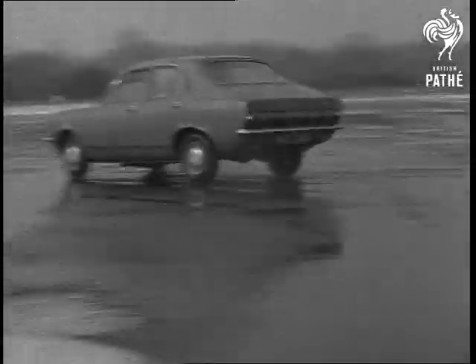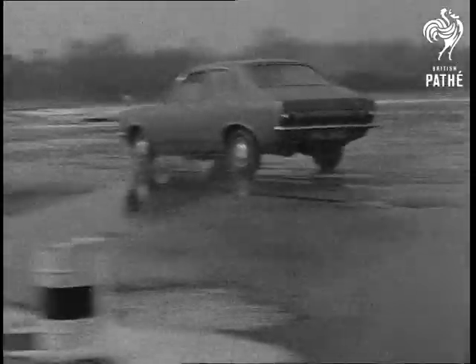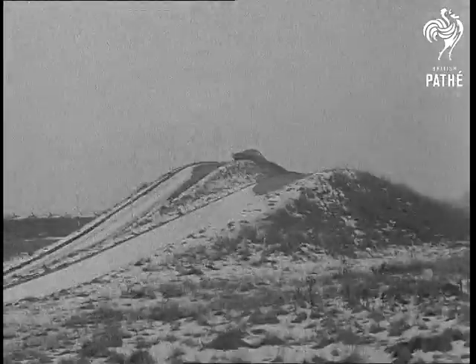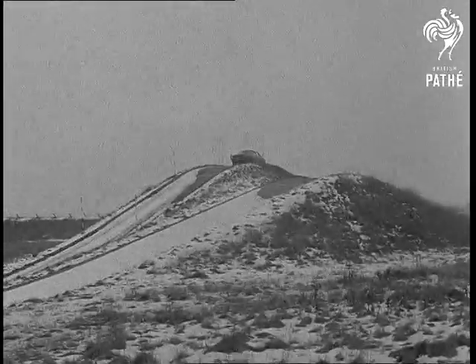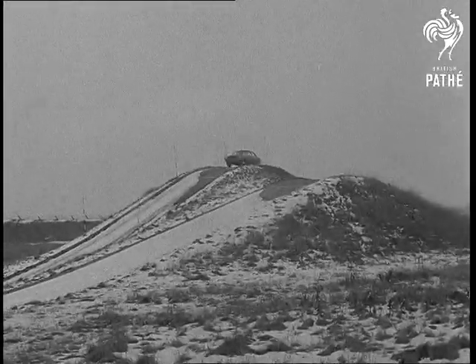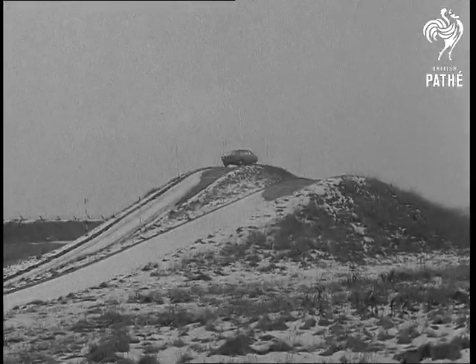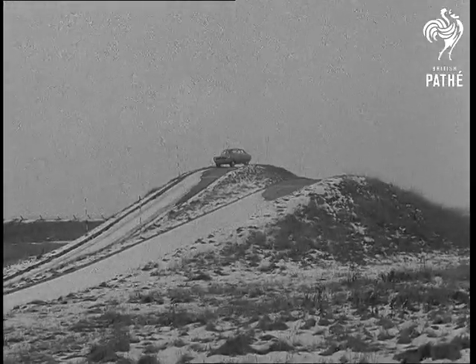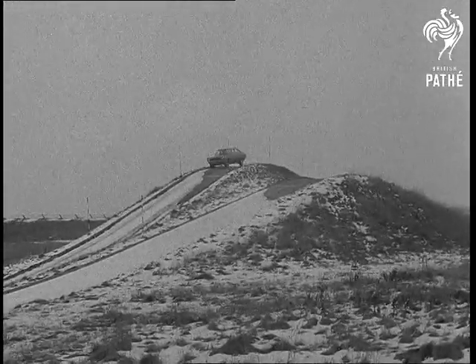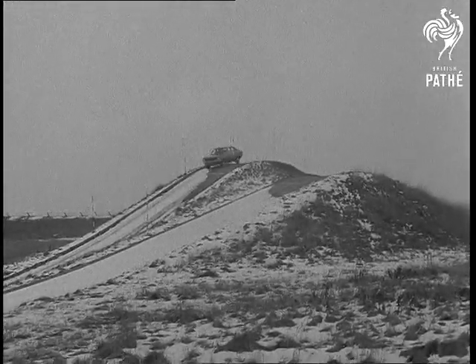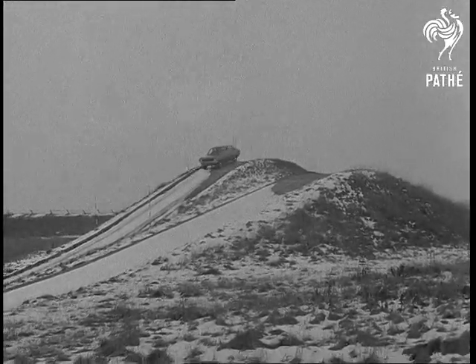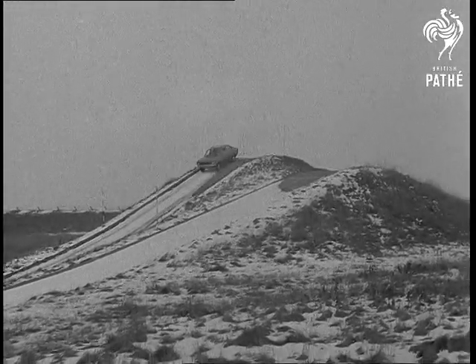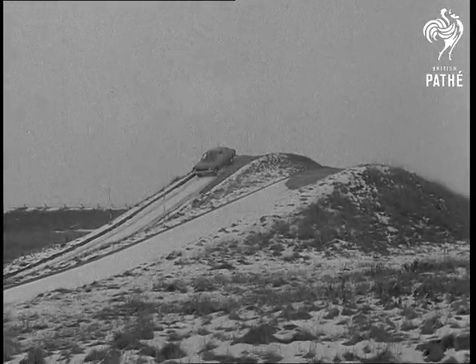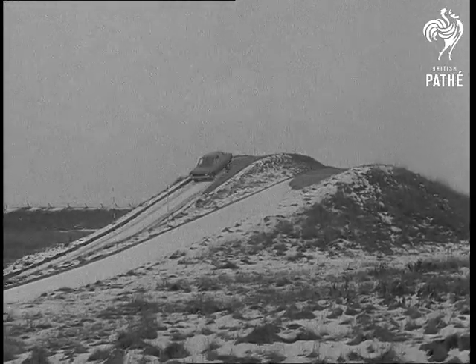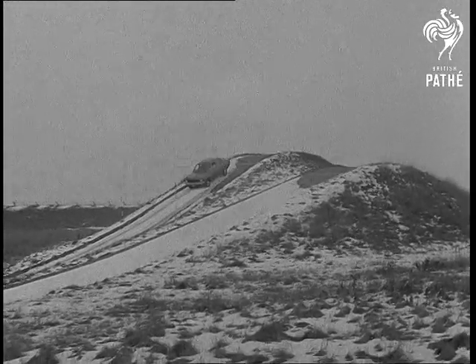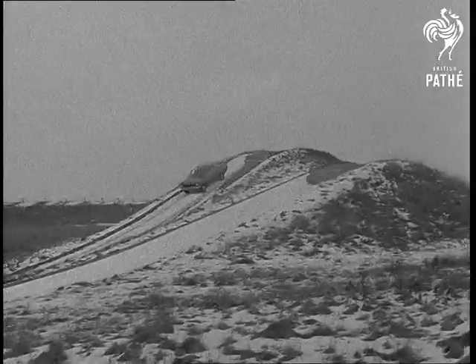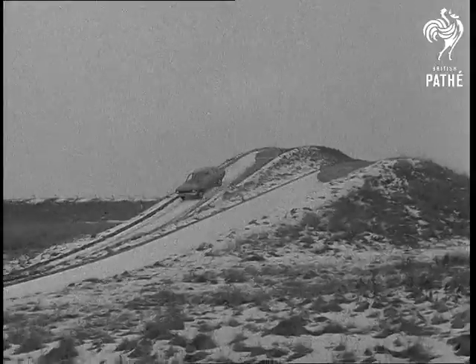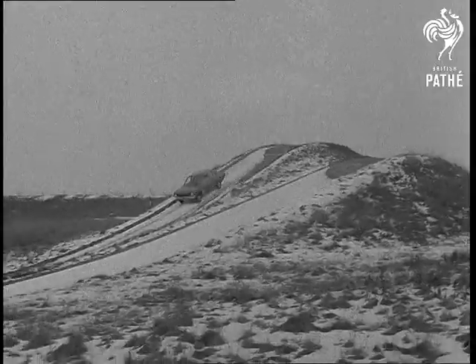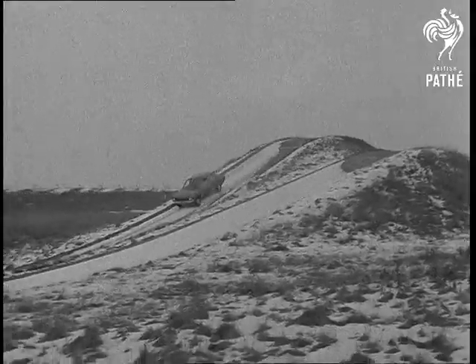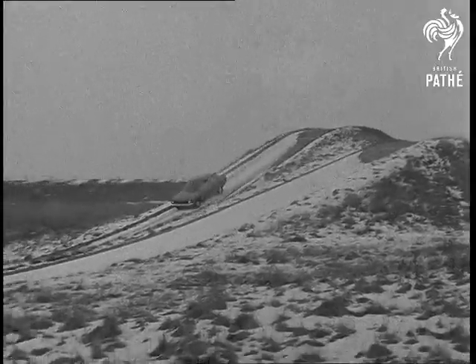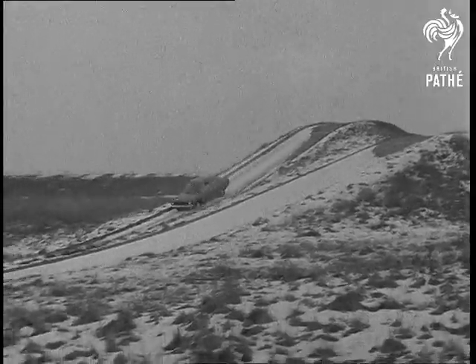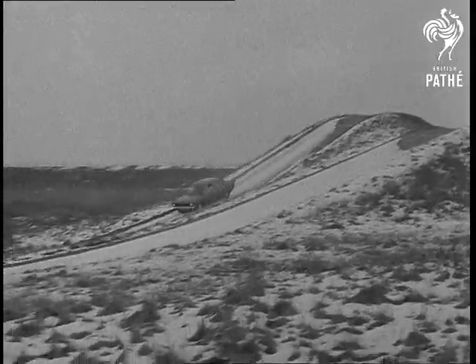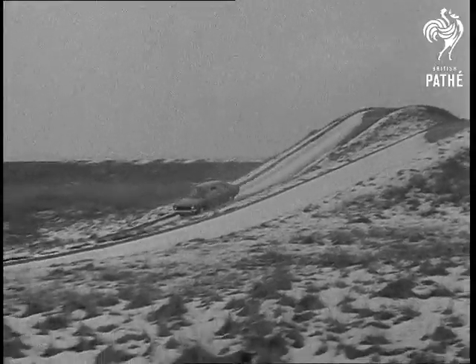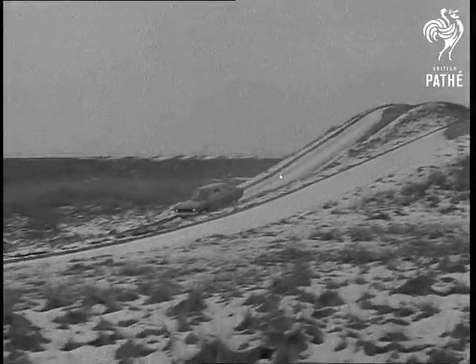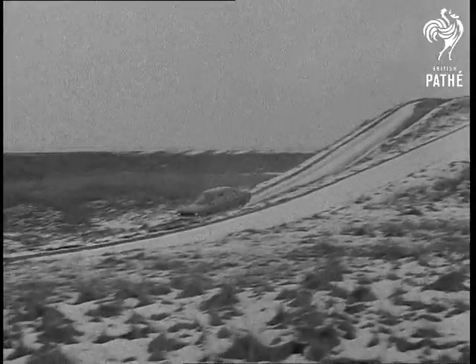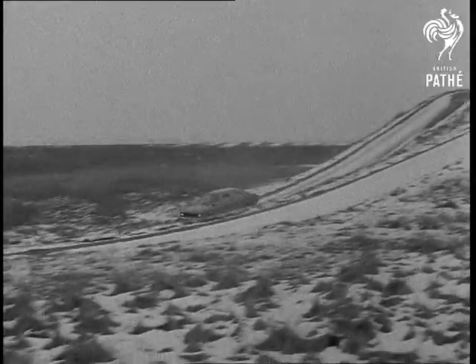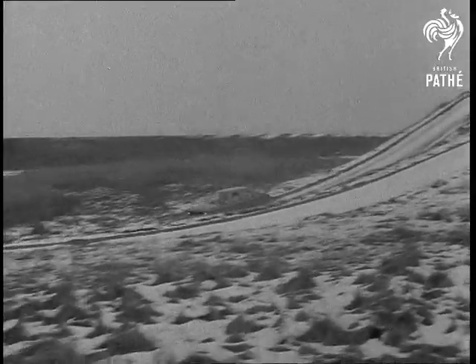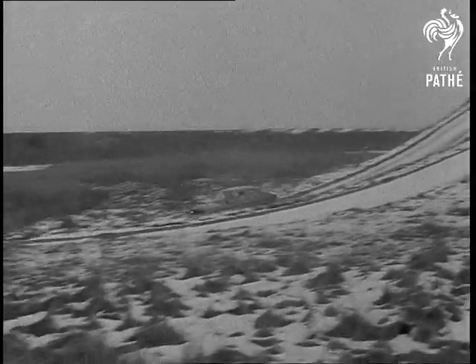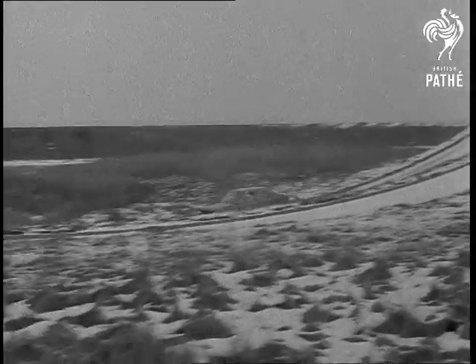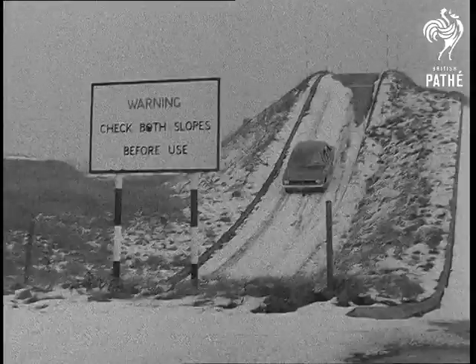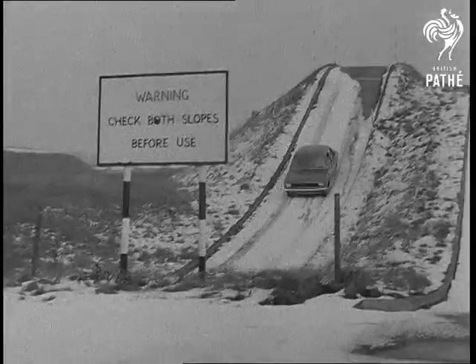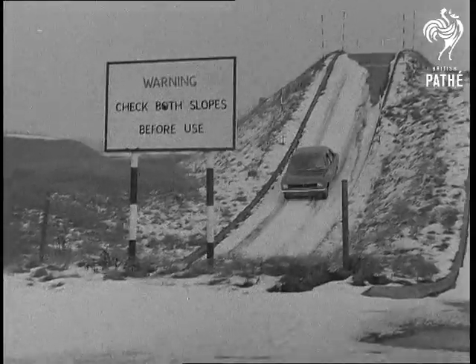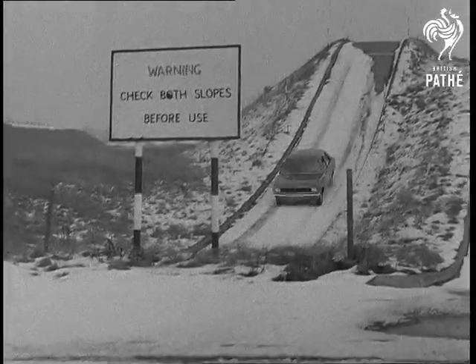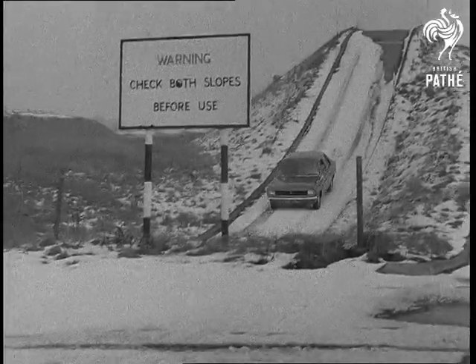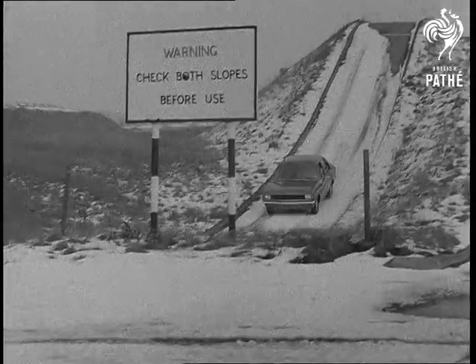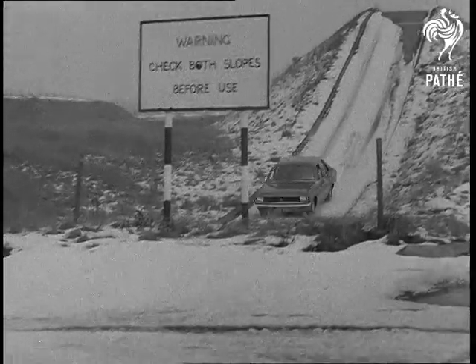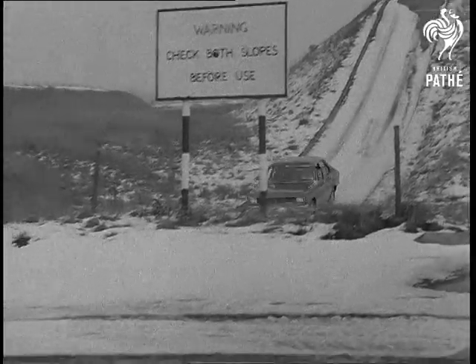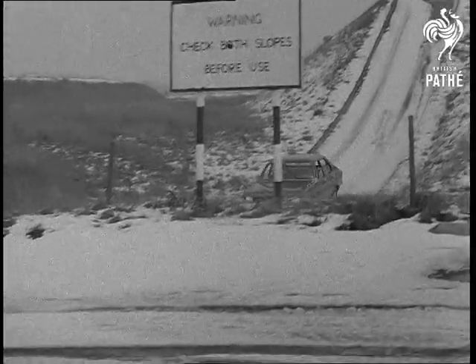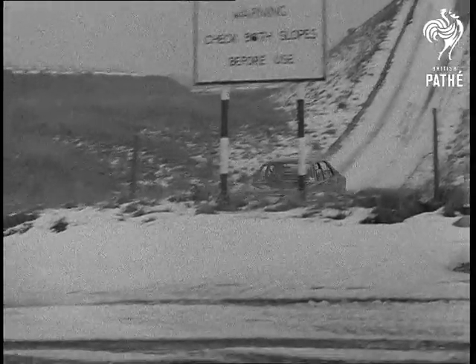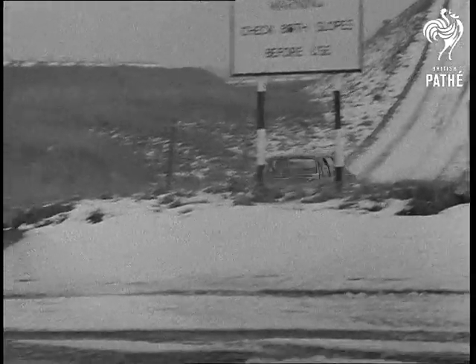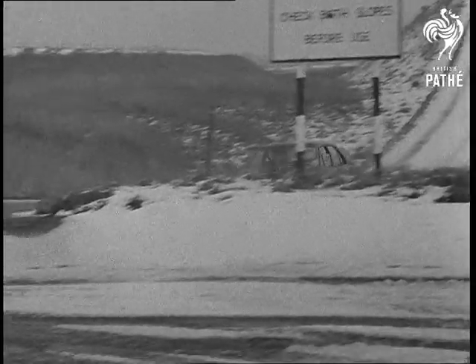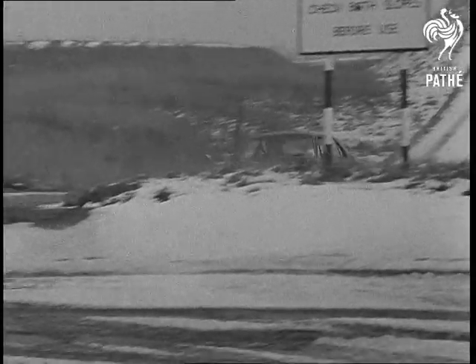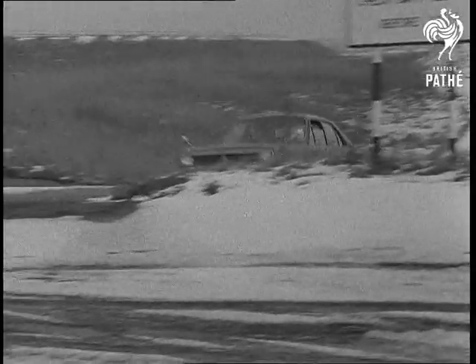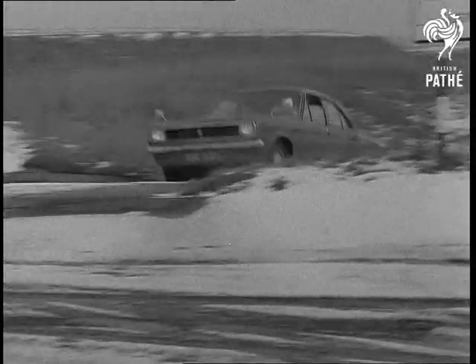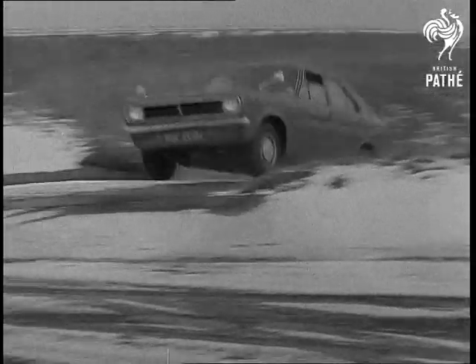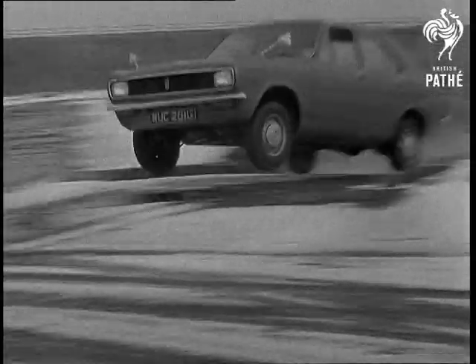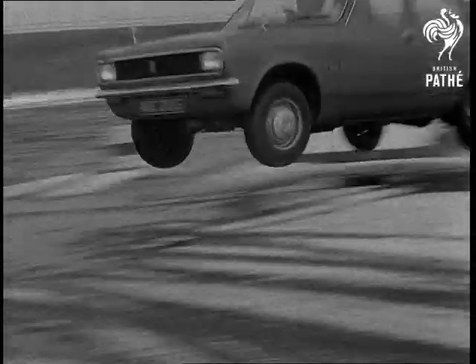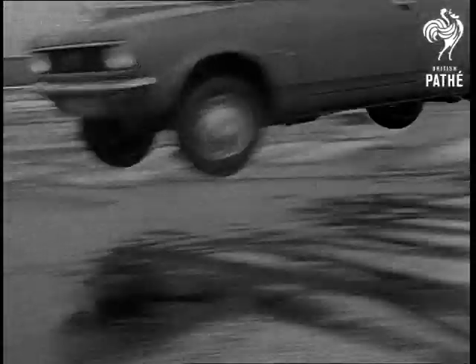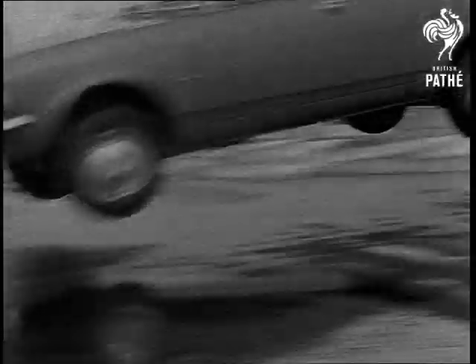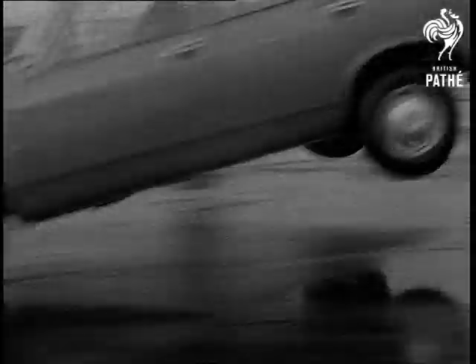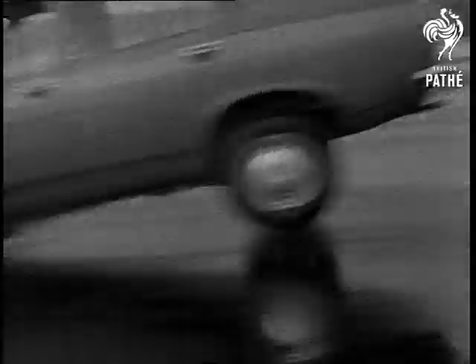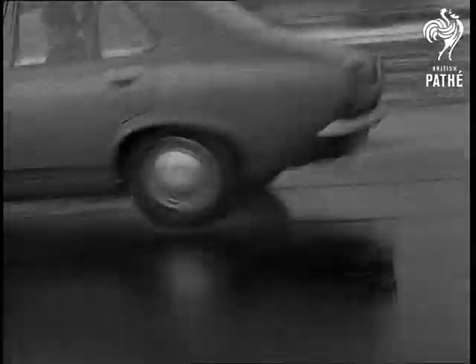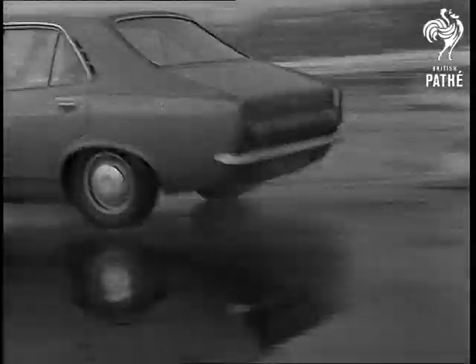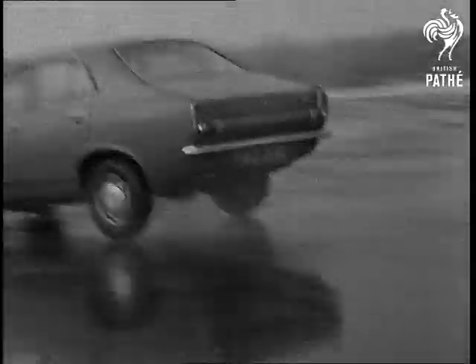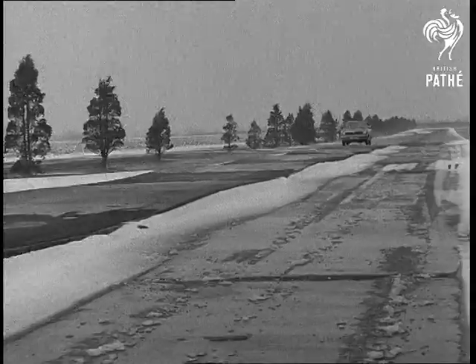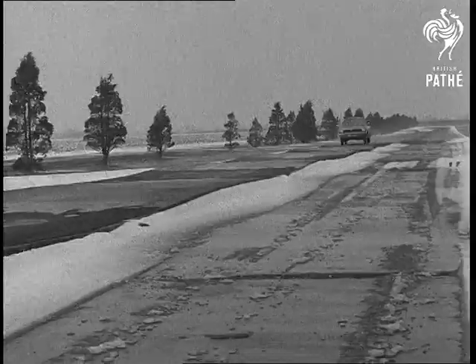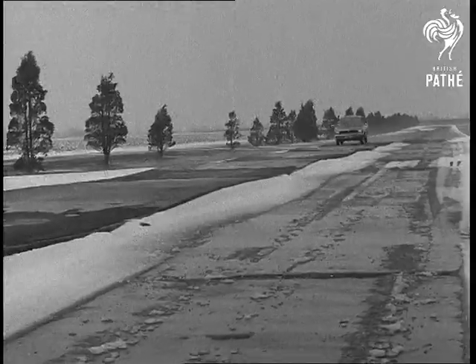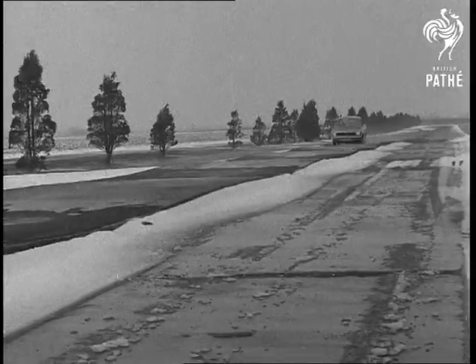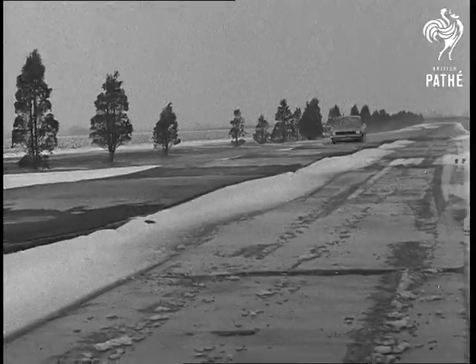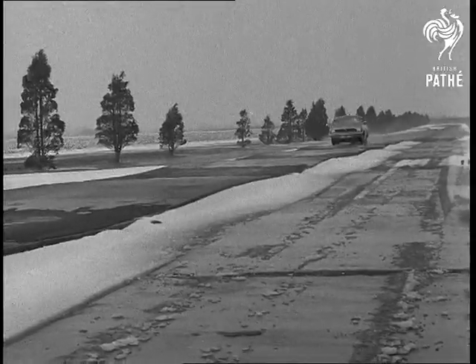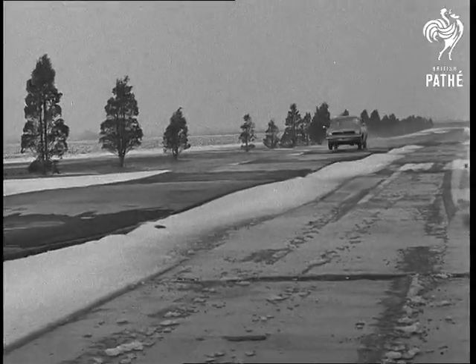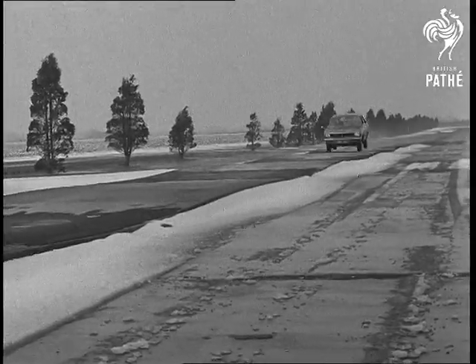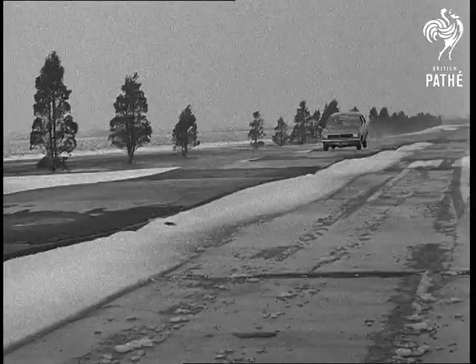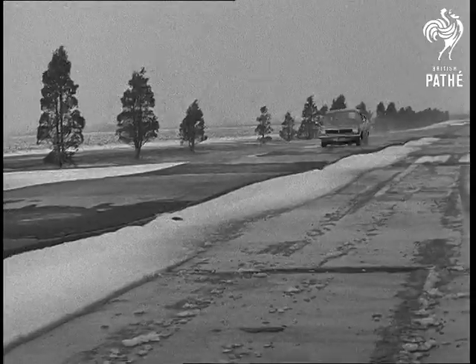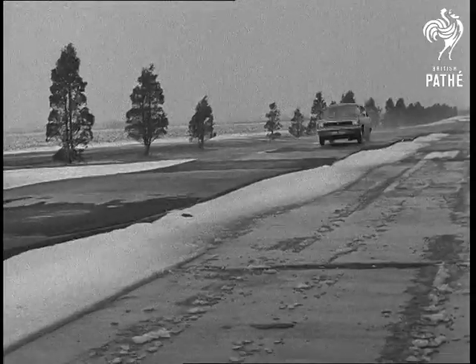The Avenger is a four-door, five-seater with sporty lines which will be introduced next month into 50 overseas markets.